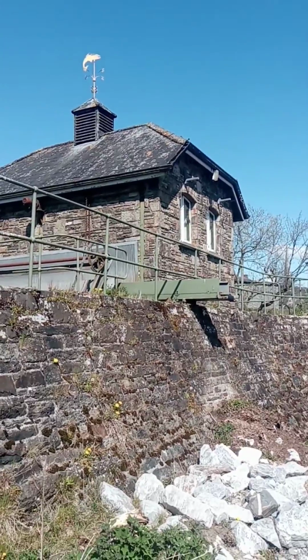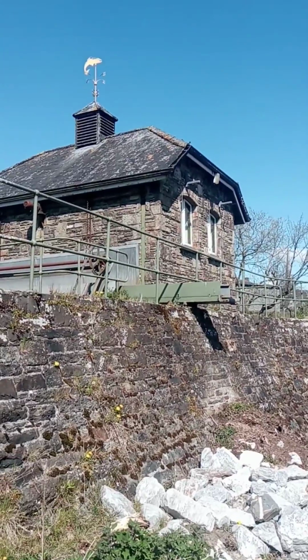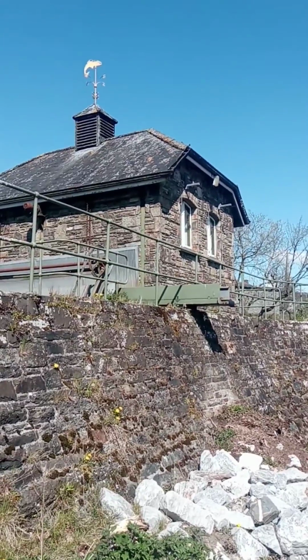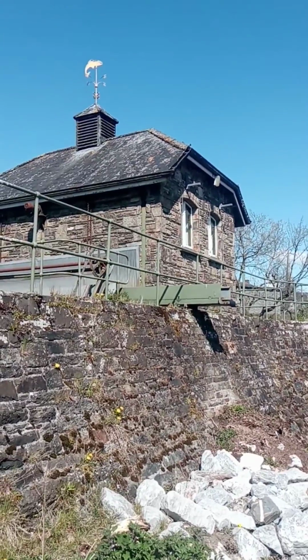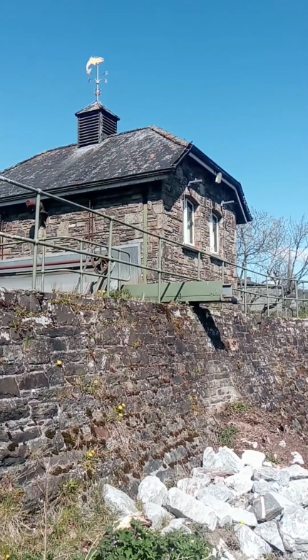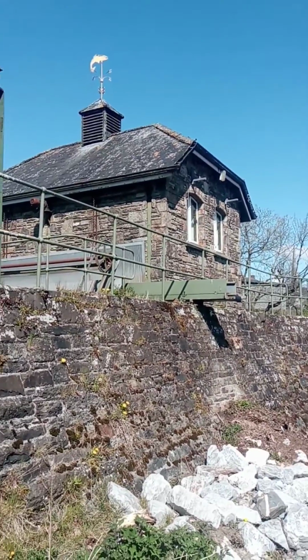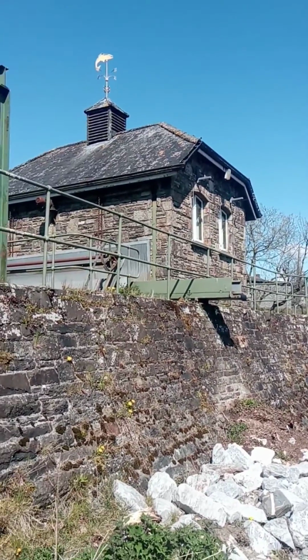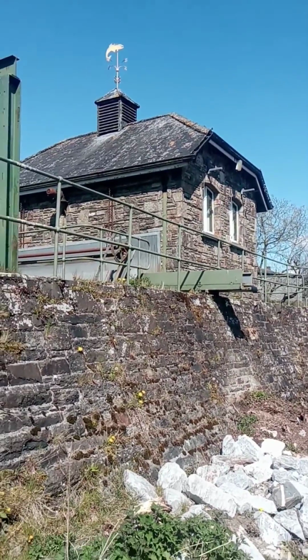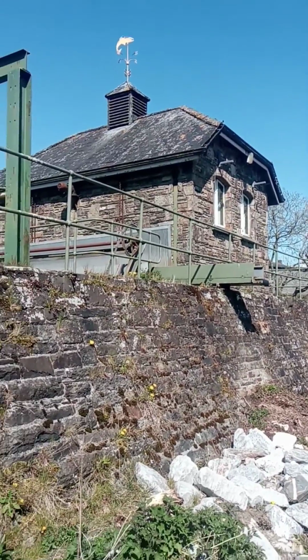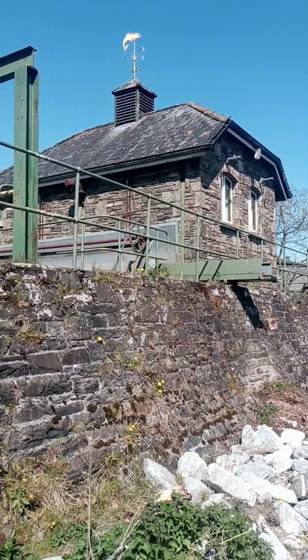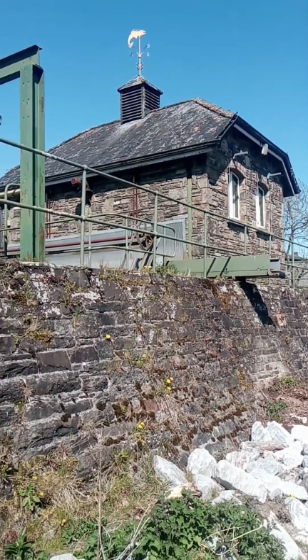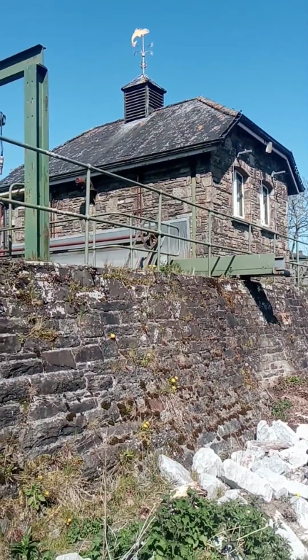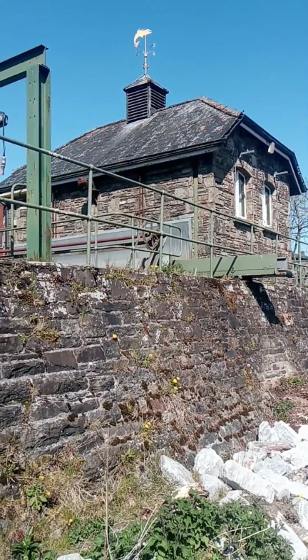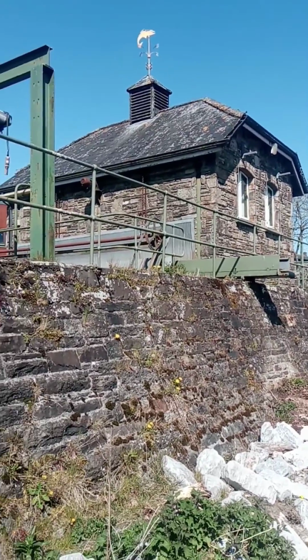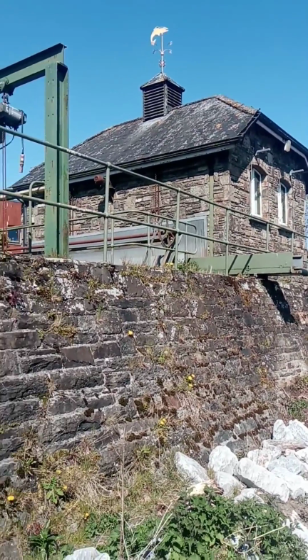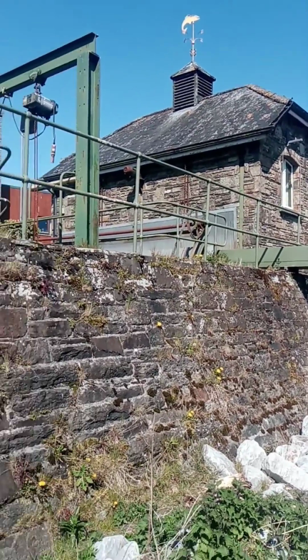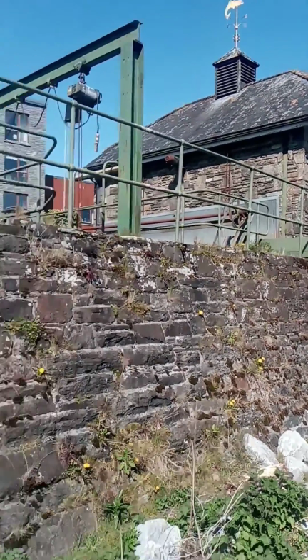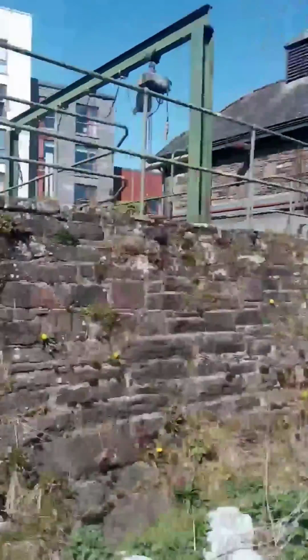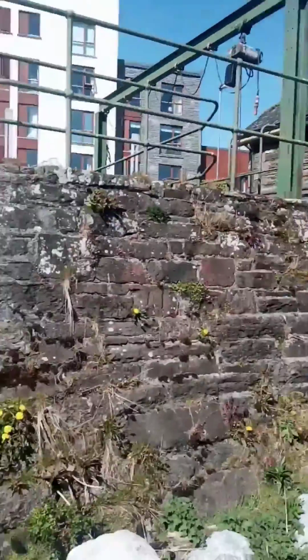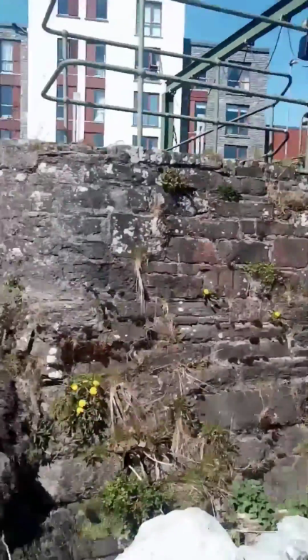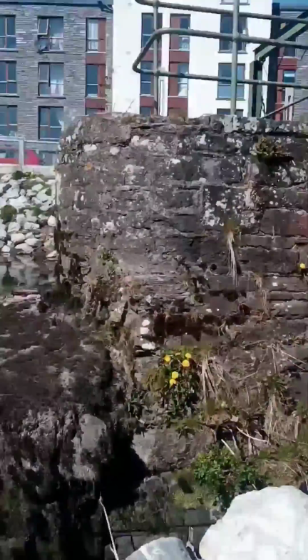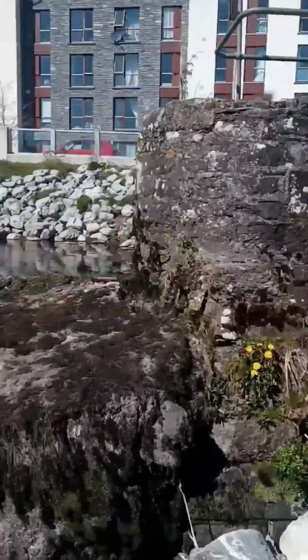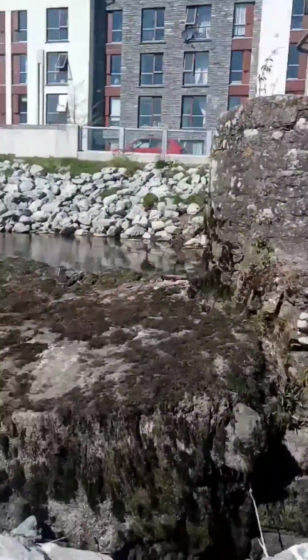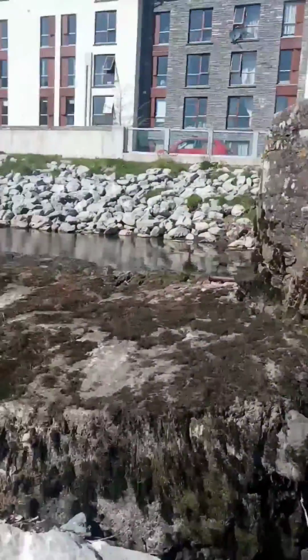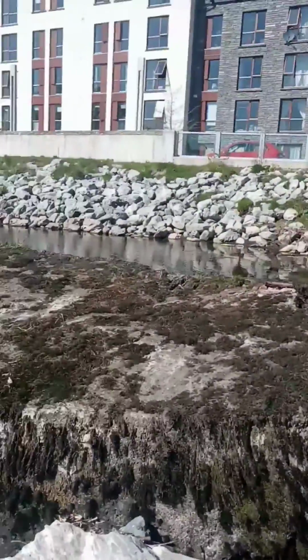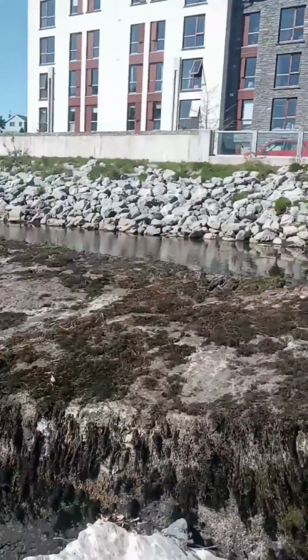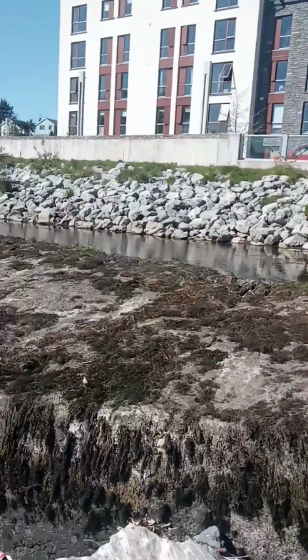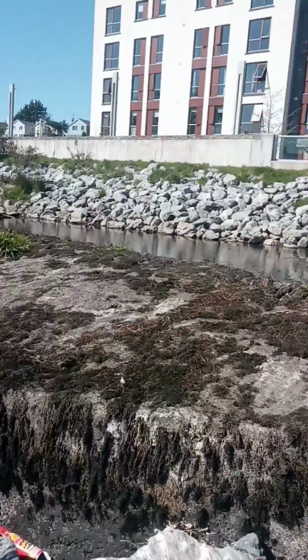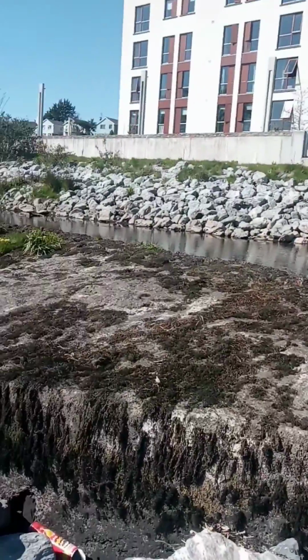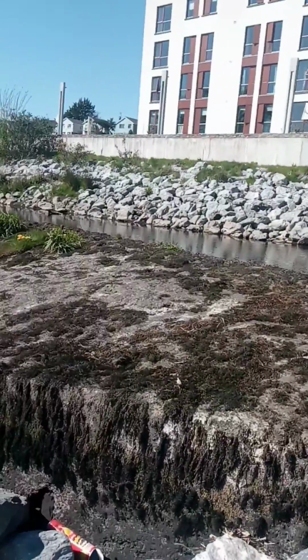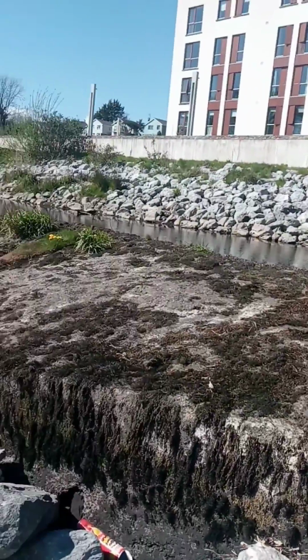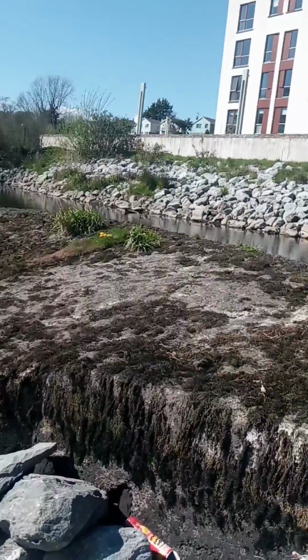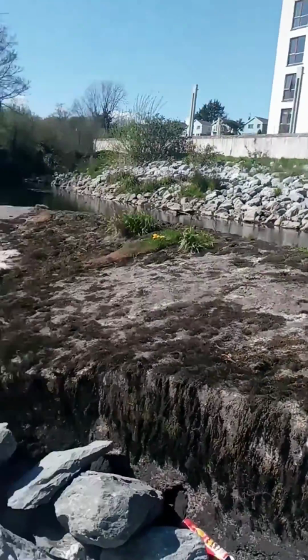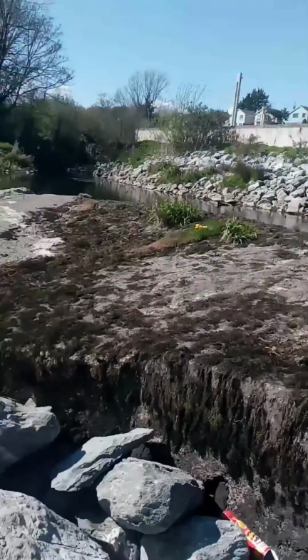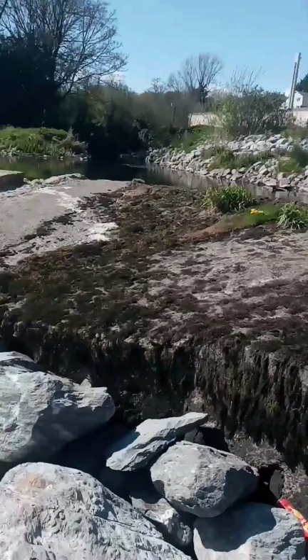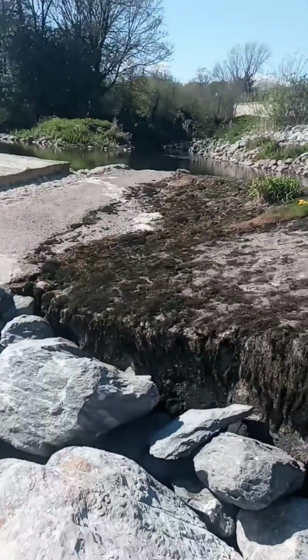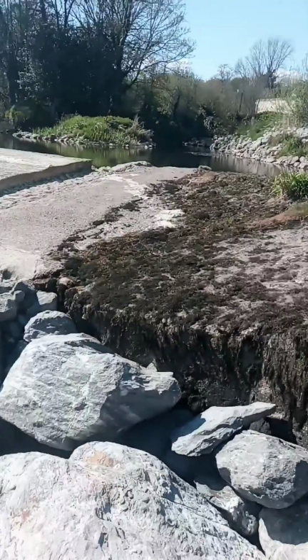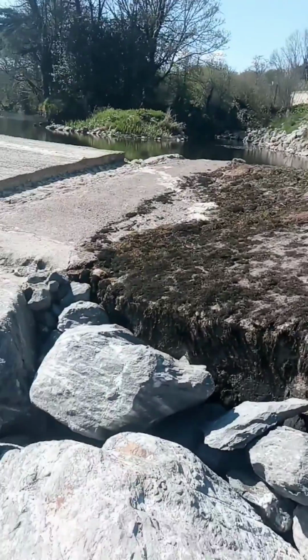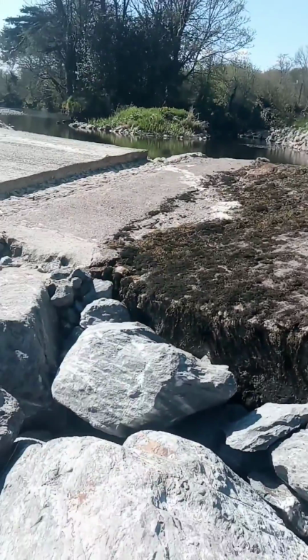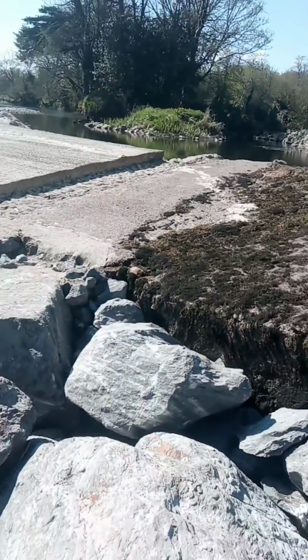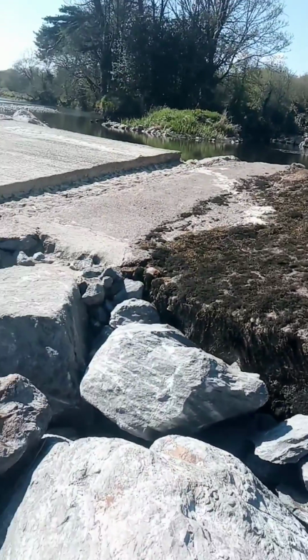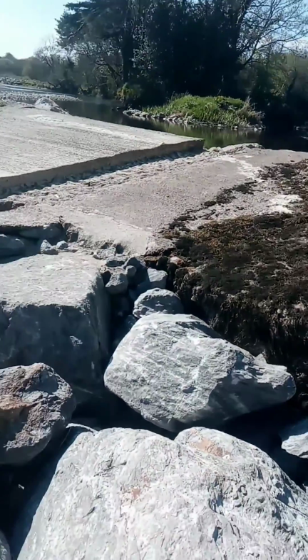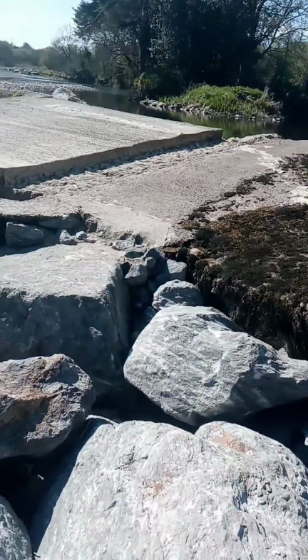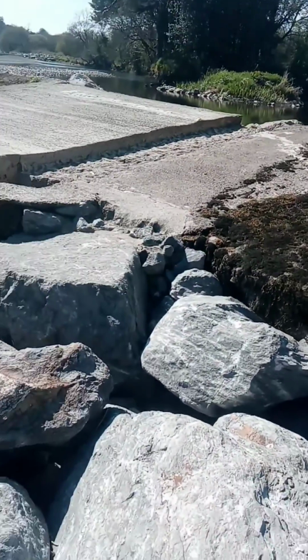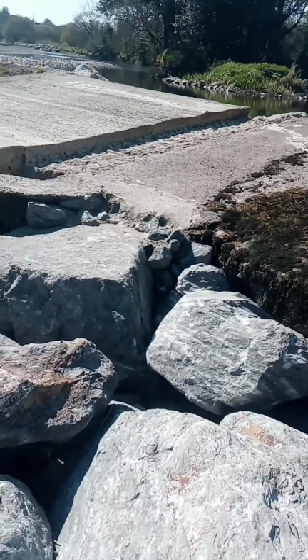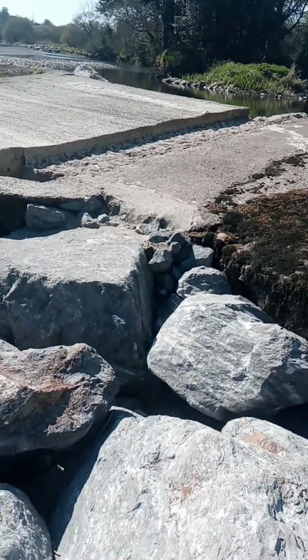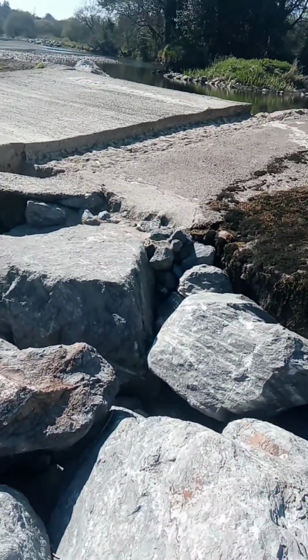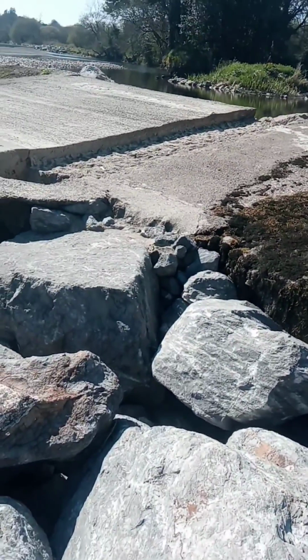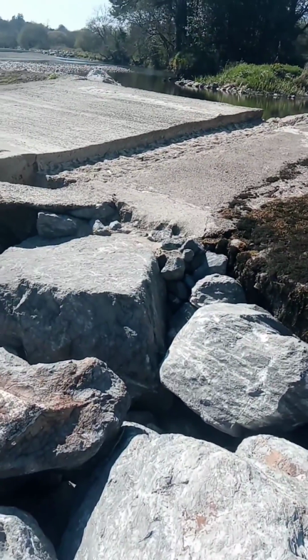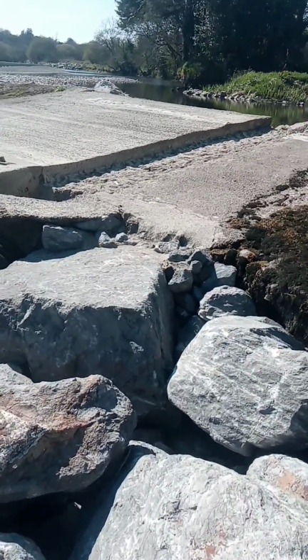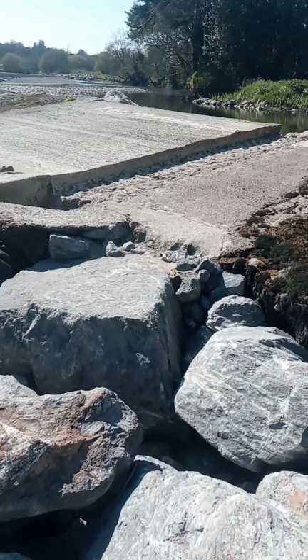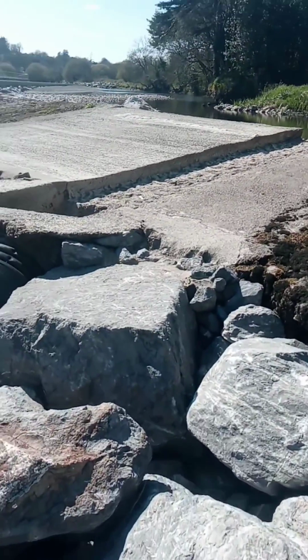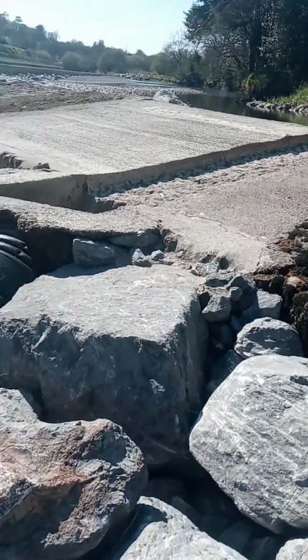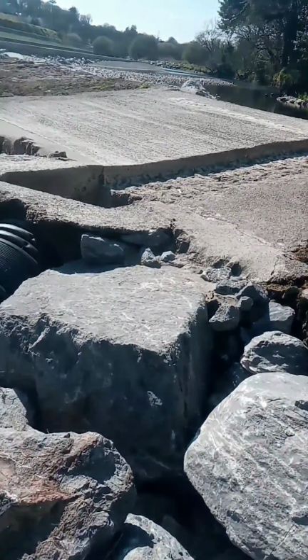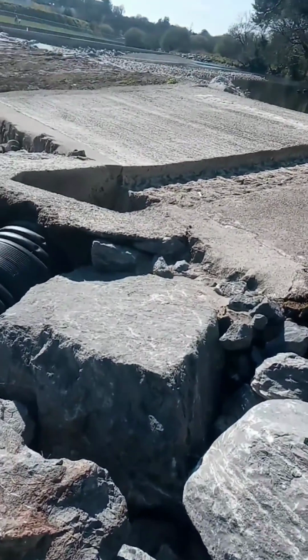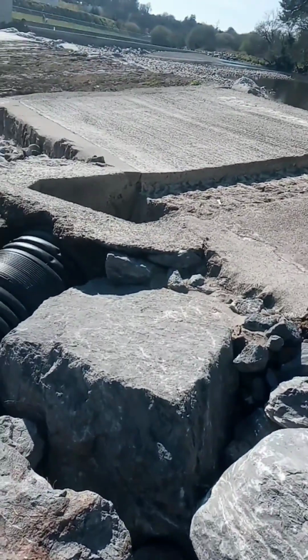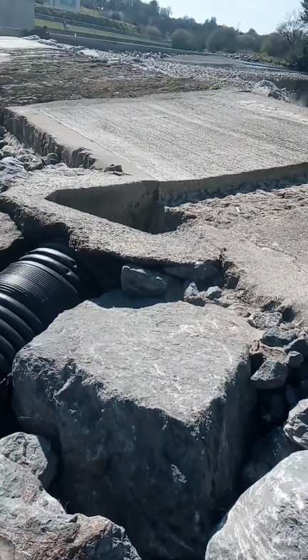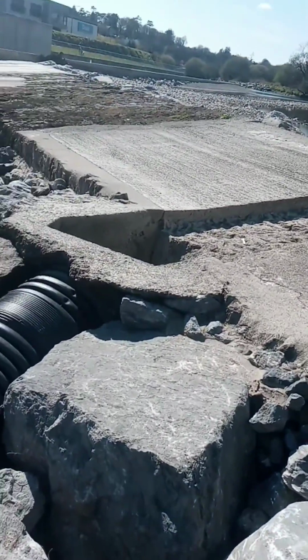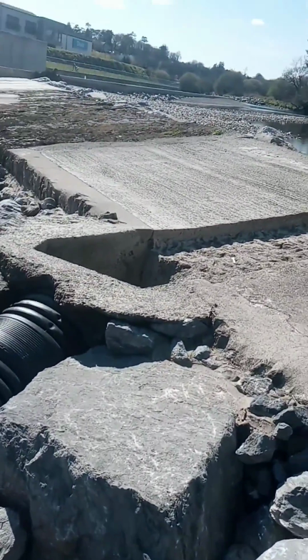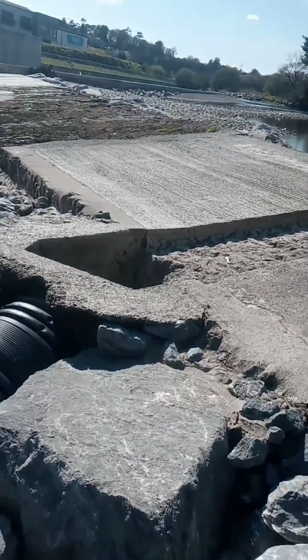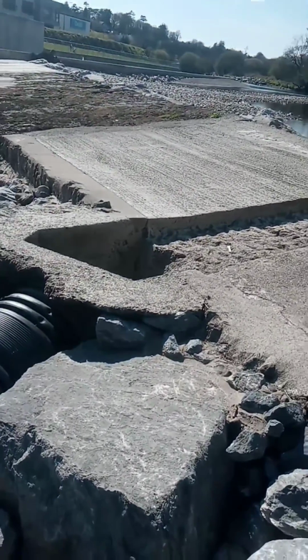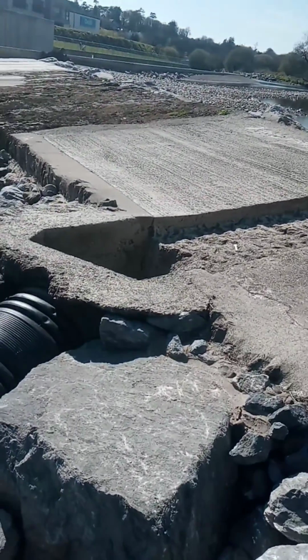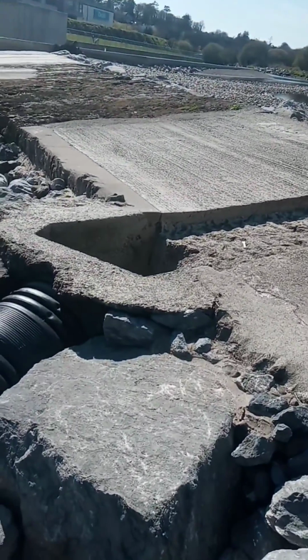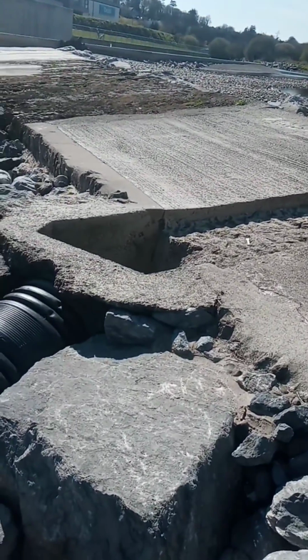Hi guys, so I'm up here at the Abandon Fish Pass and we're just having a look here at the top of it.